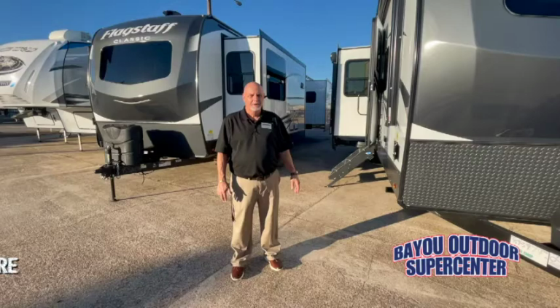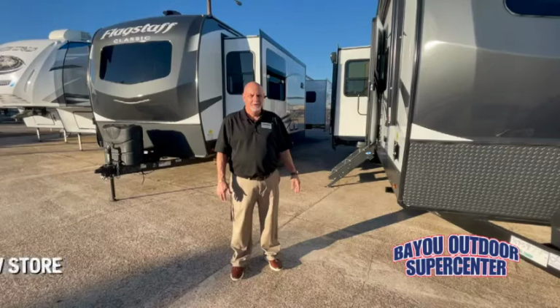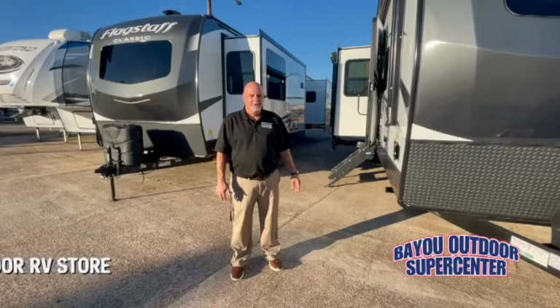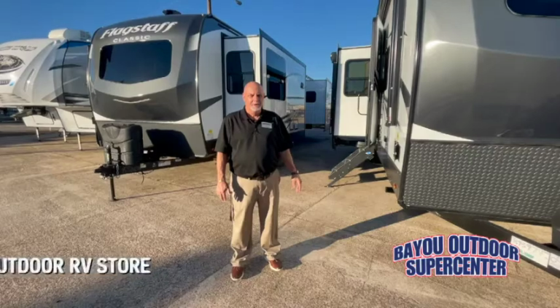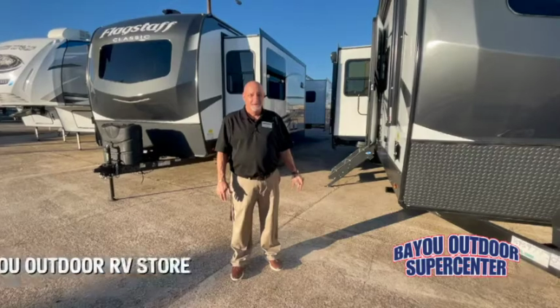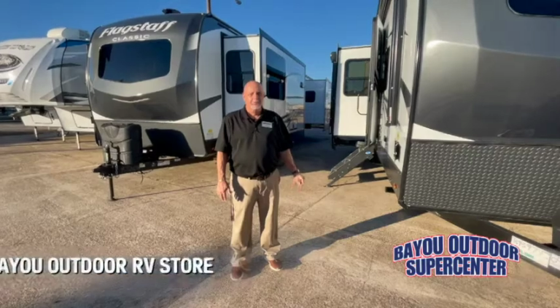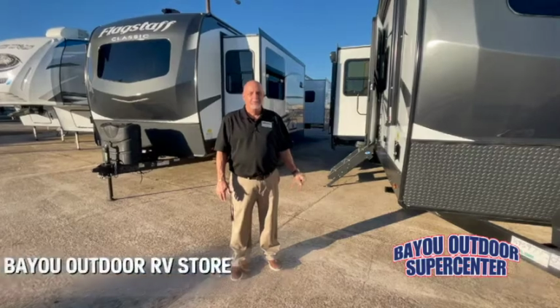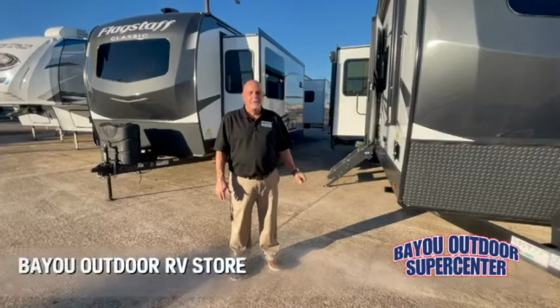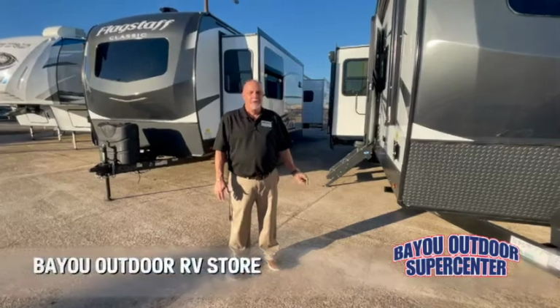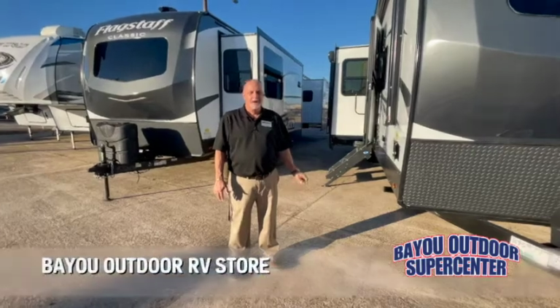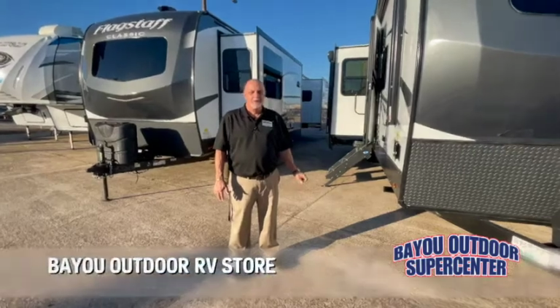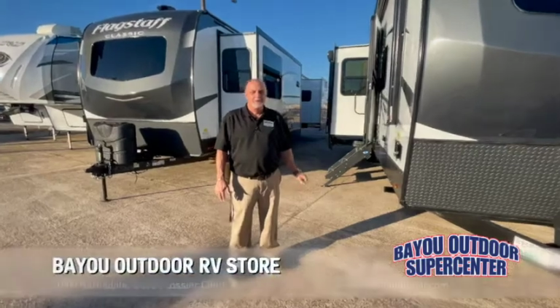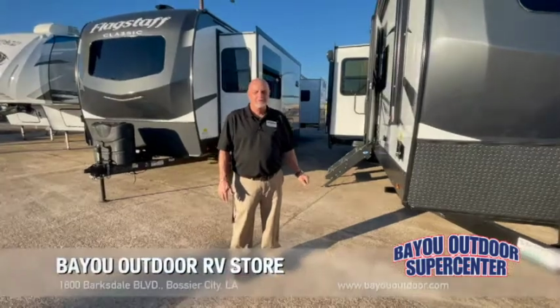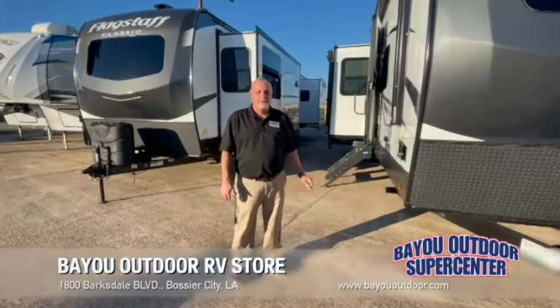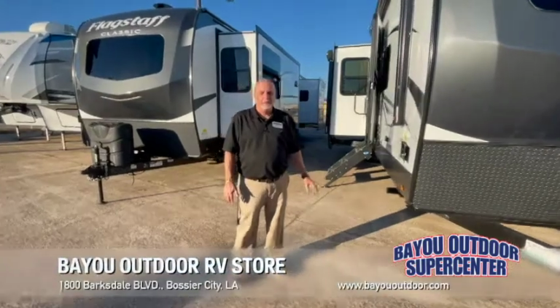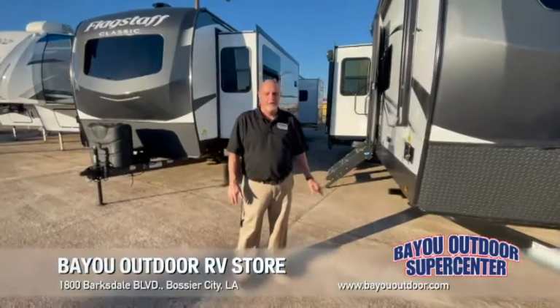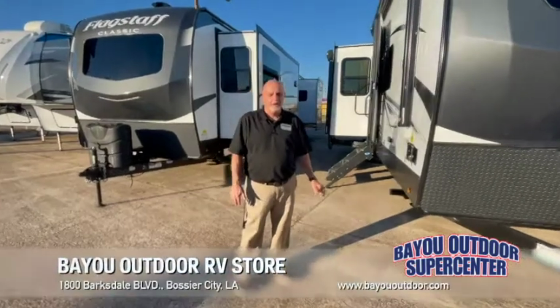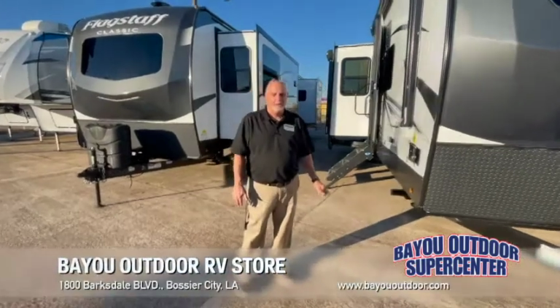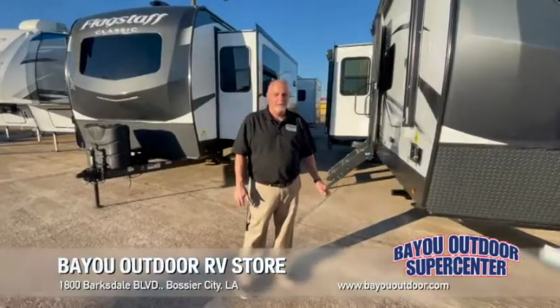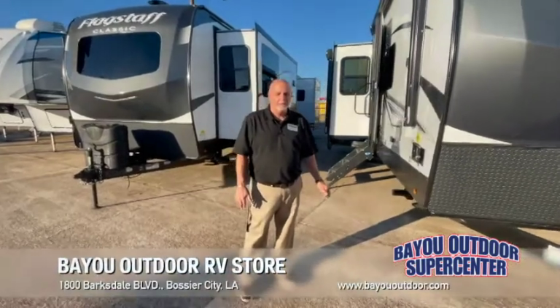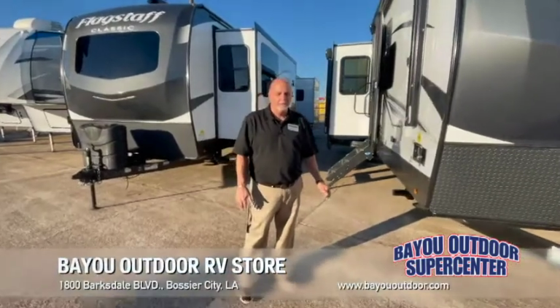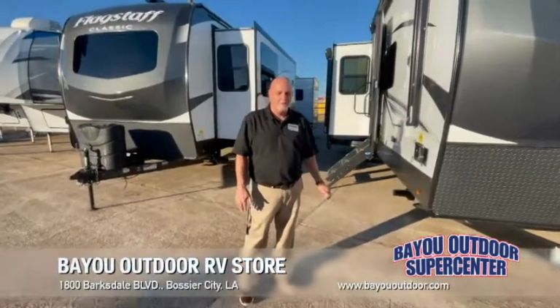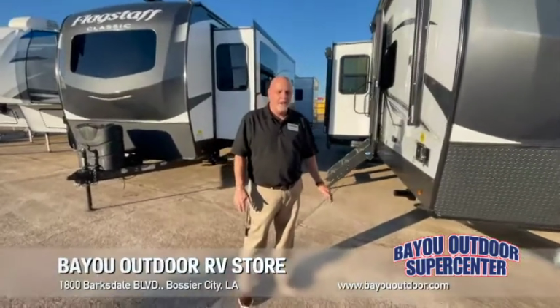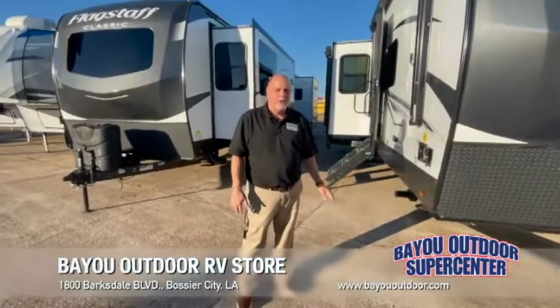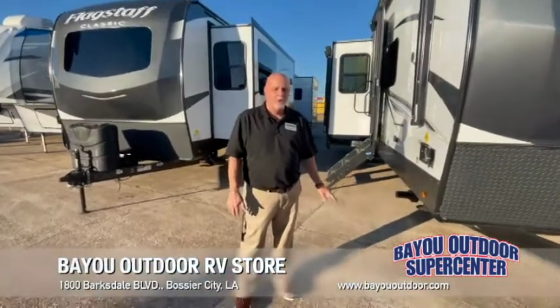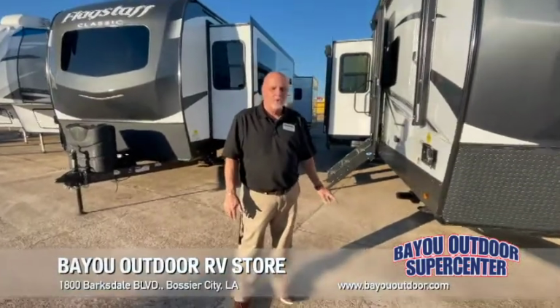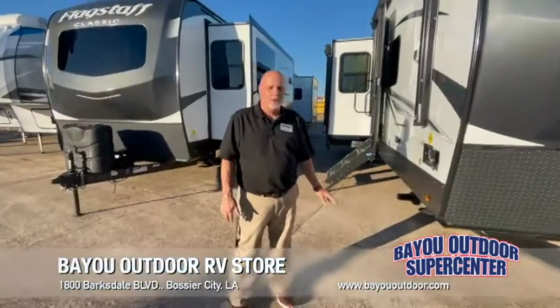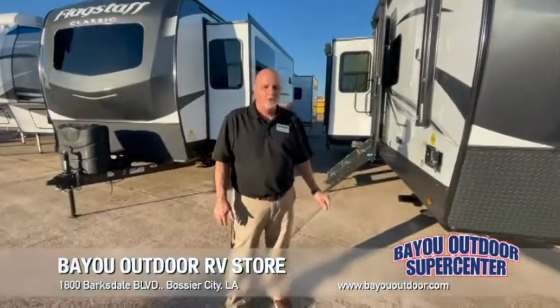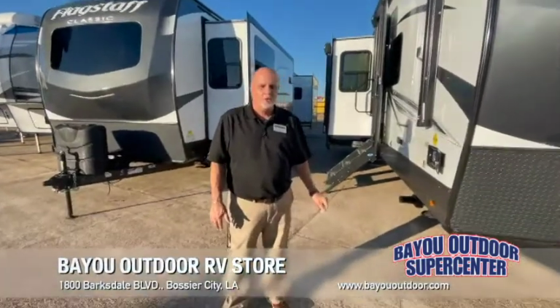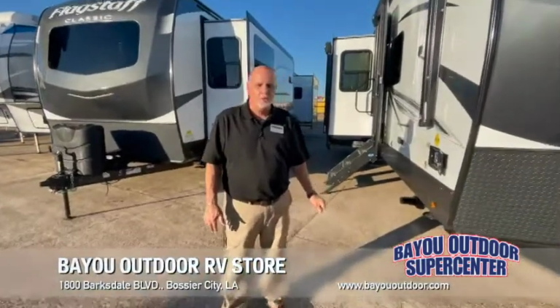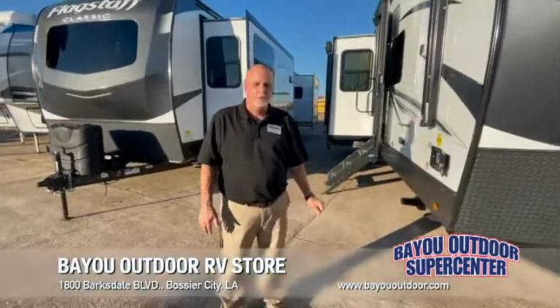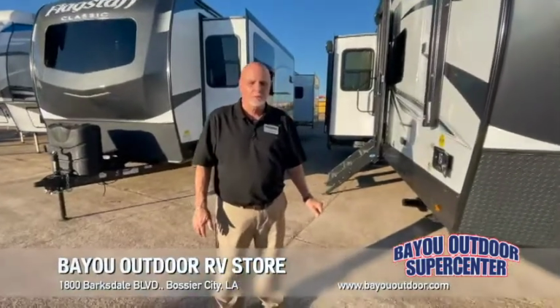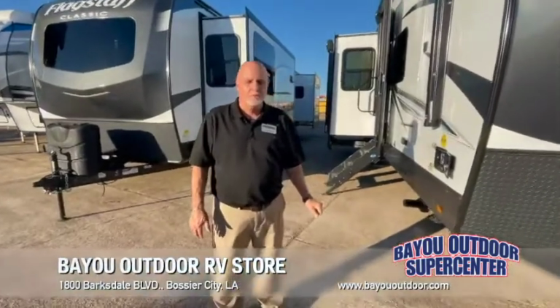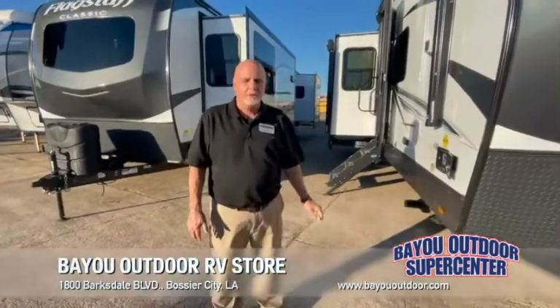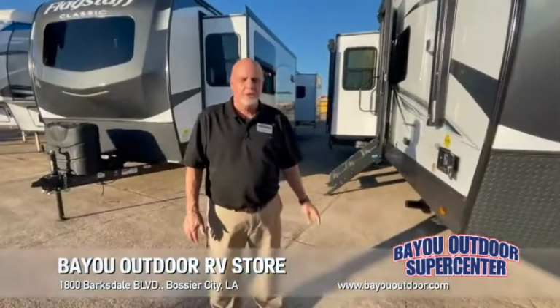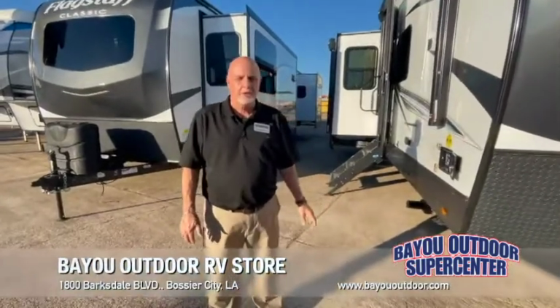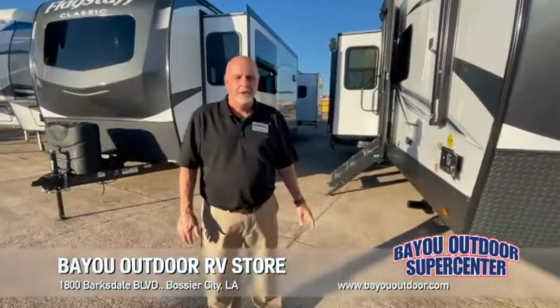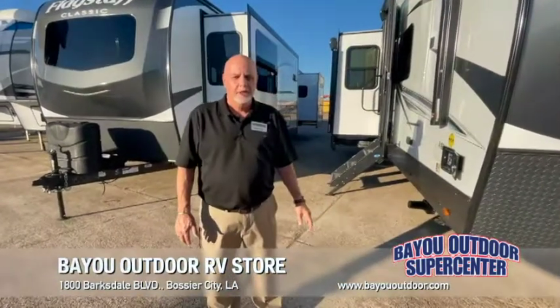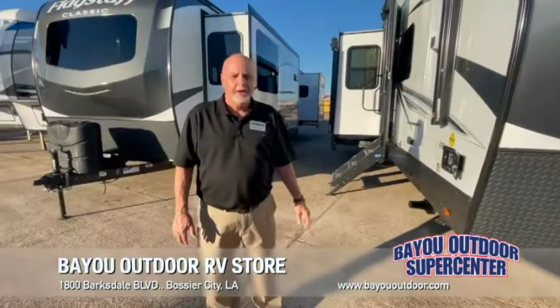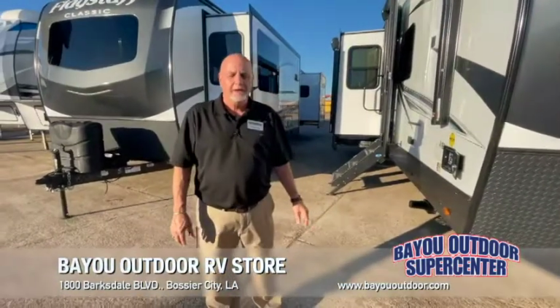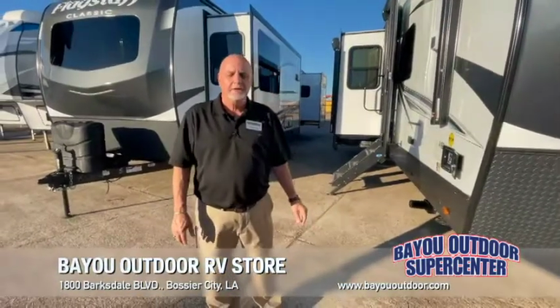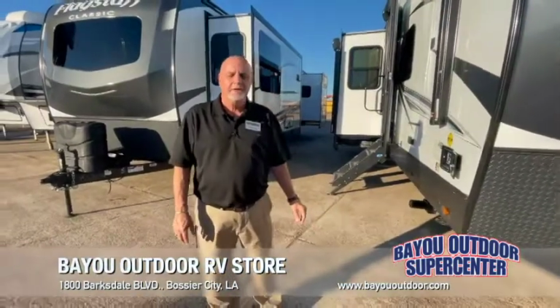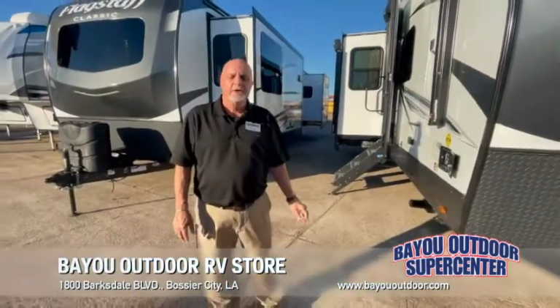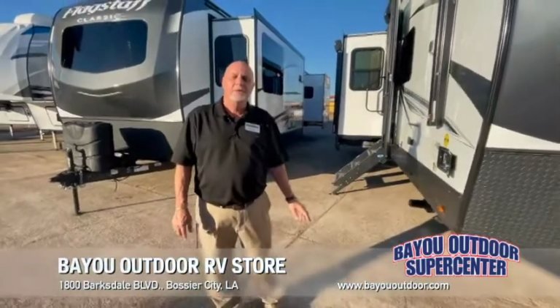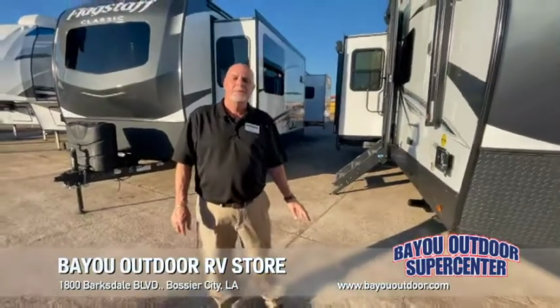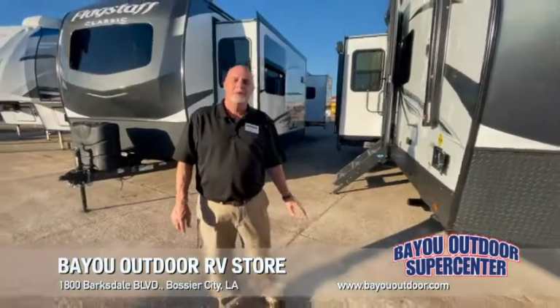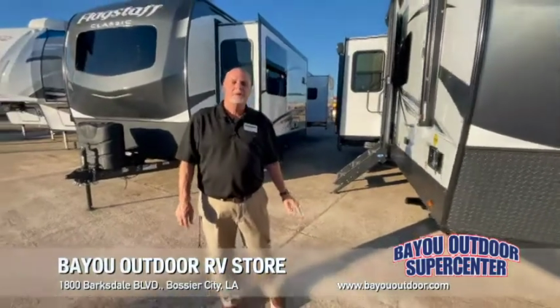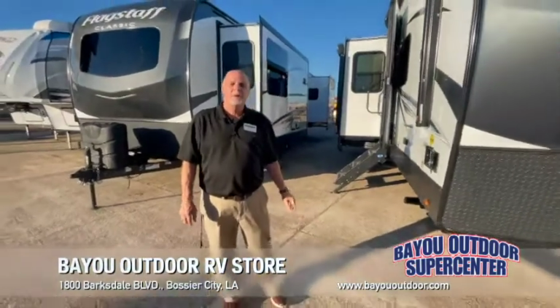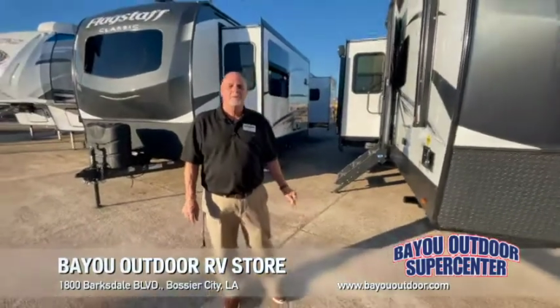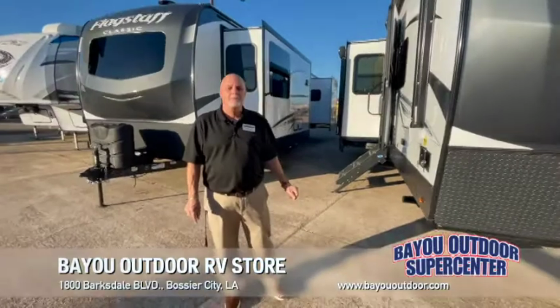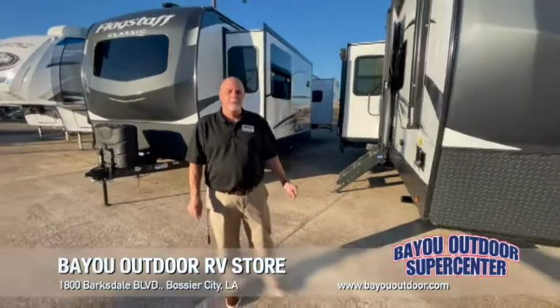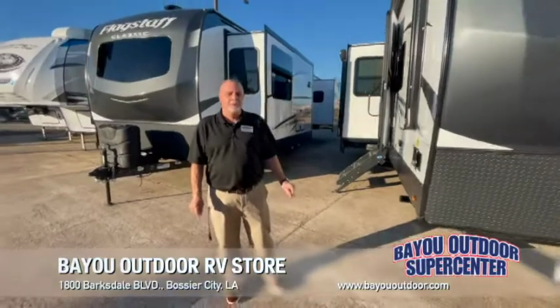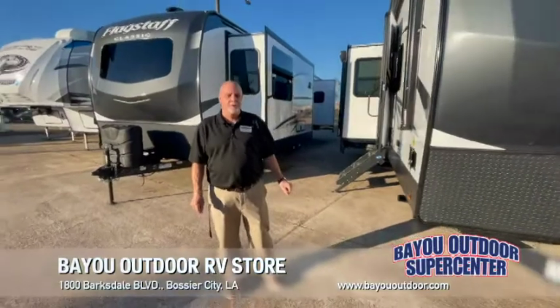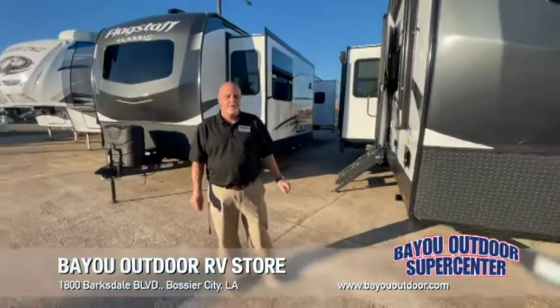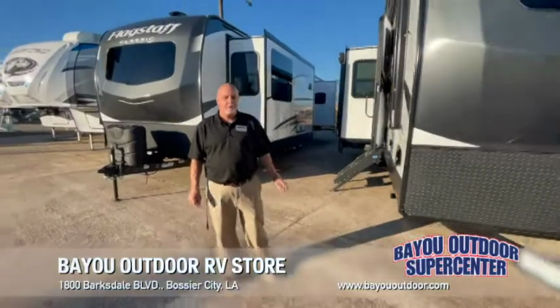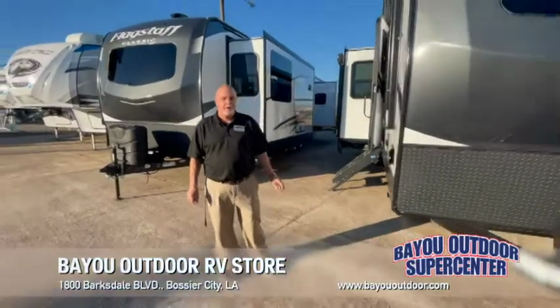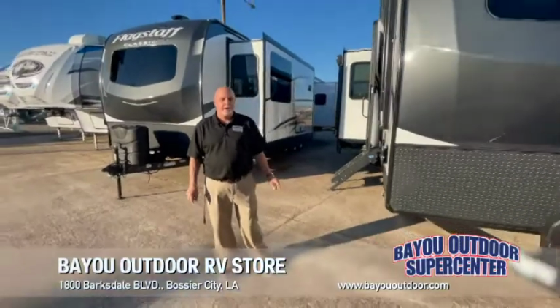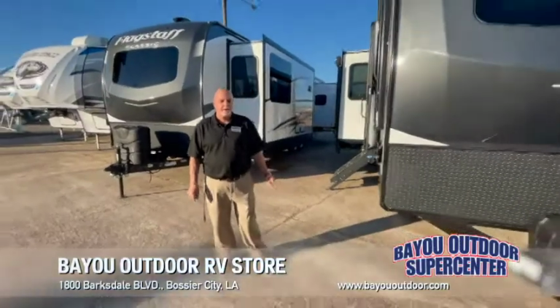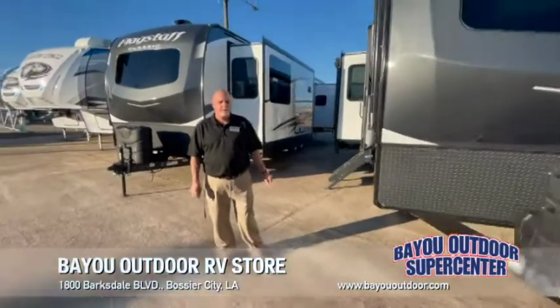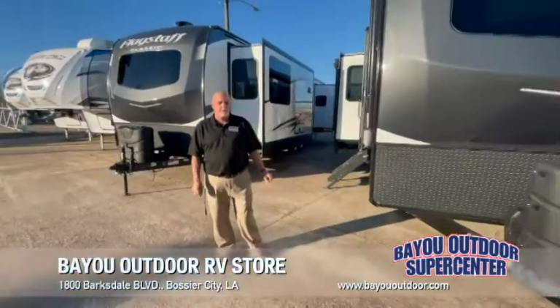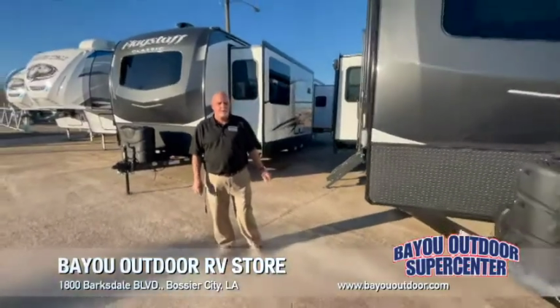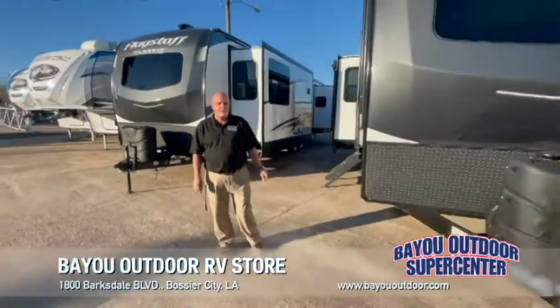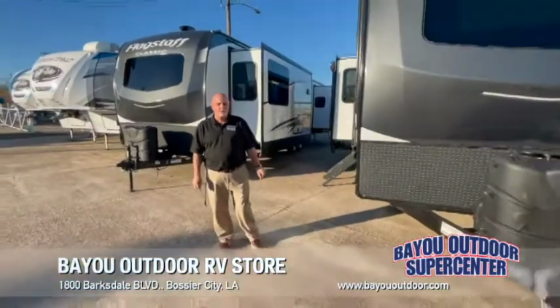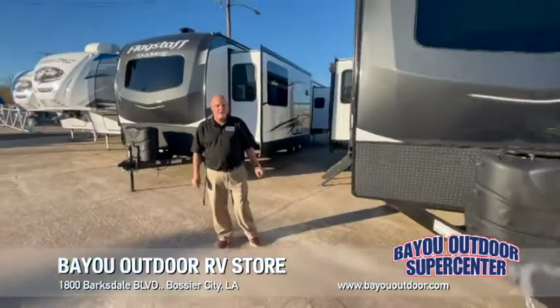Hello everybody, this is Gary at Bayou Outdoor Supercenter, 1800 Barksdale Boulevard, right here in Bossier City.